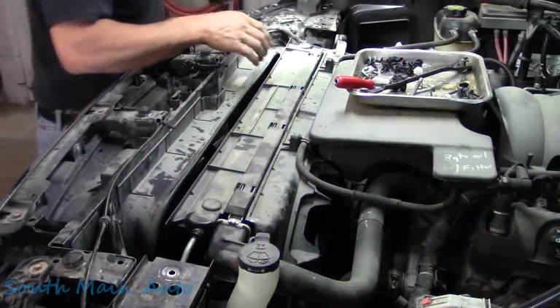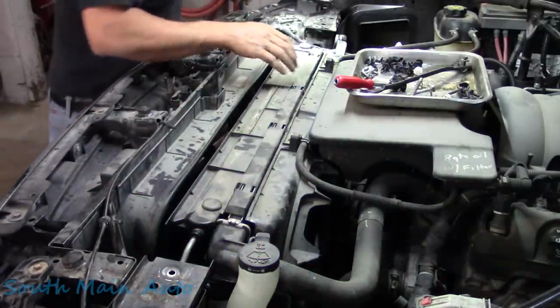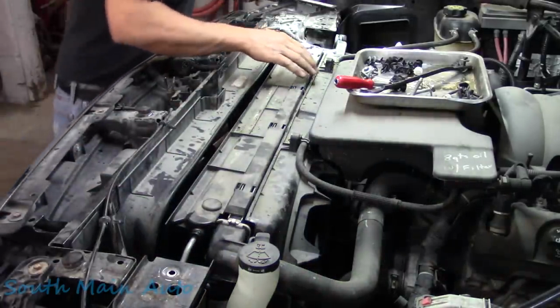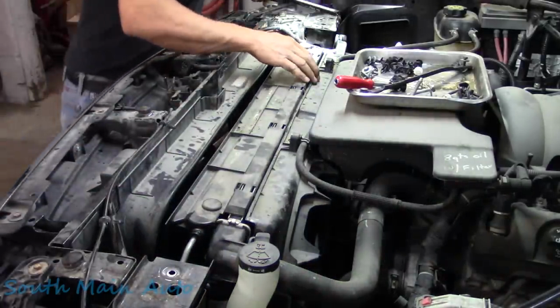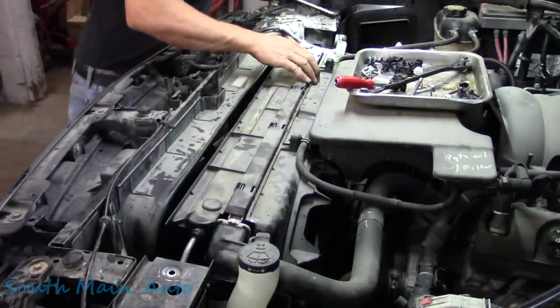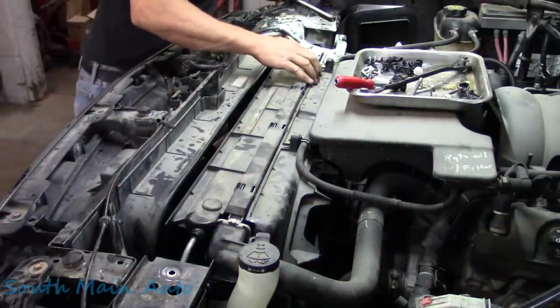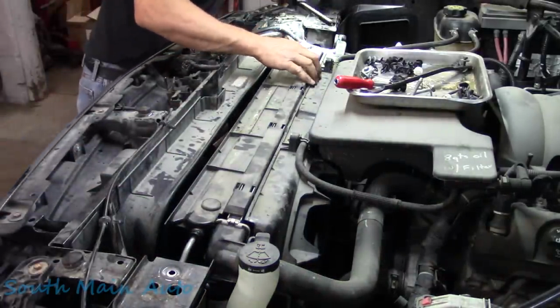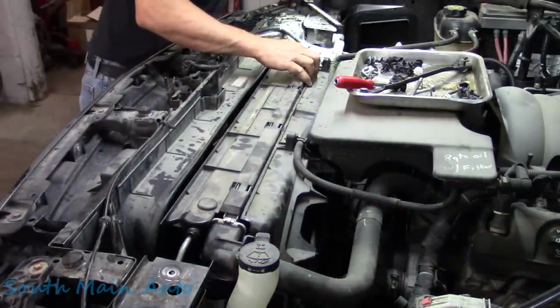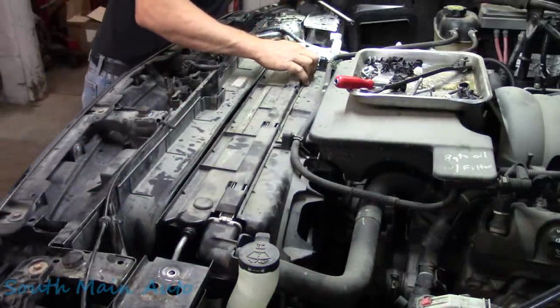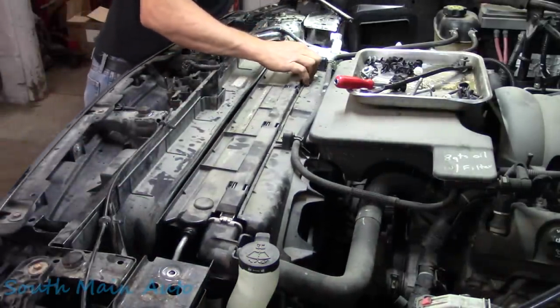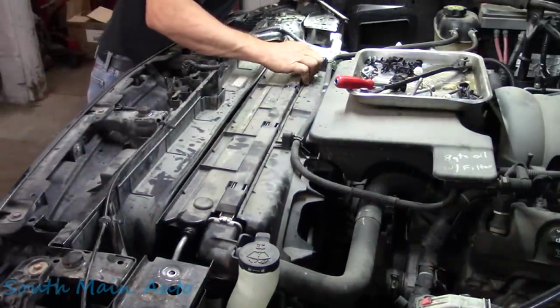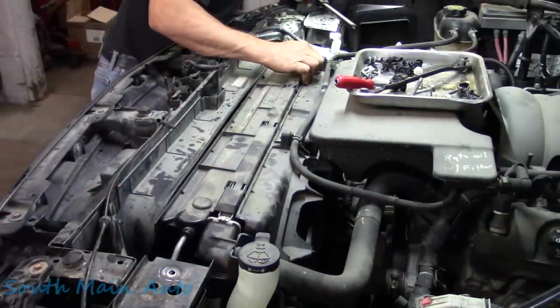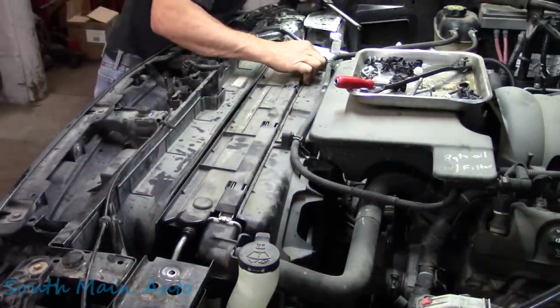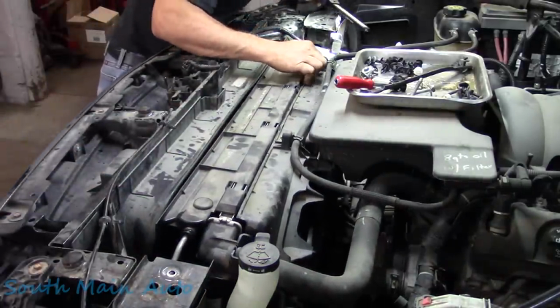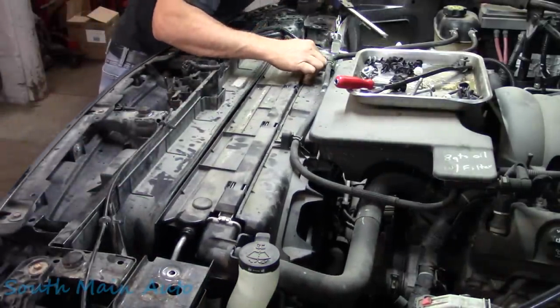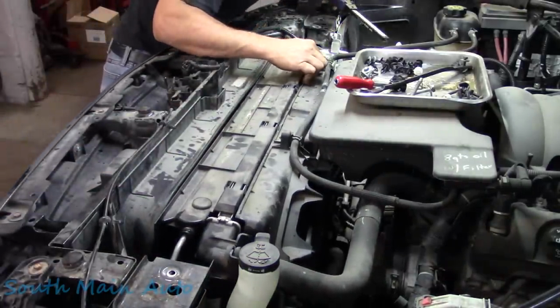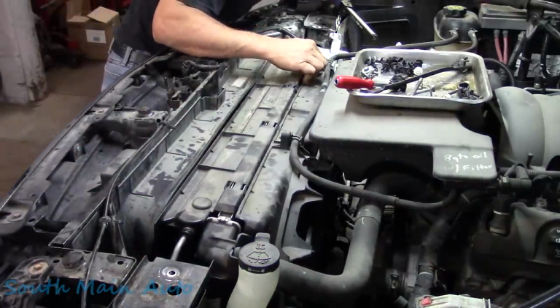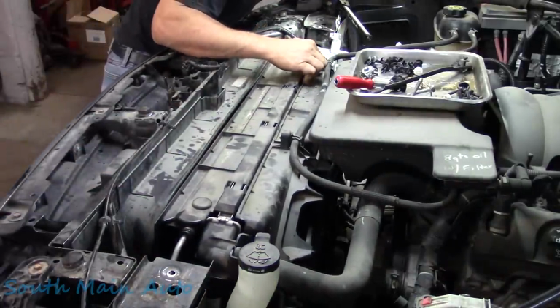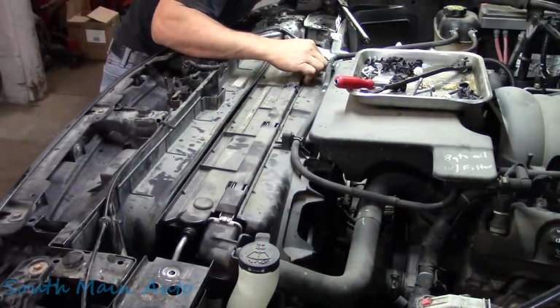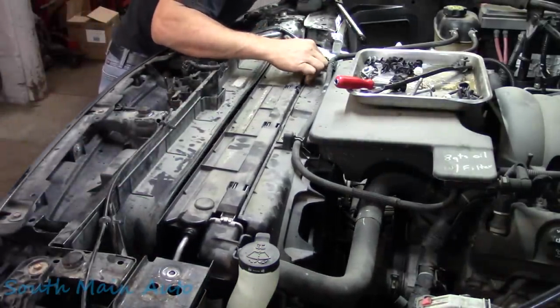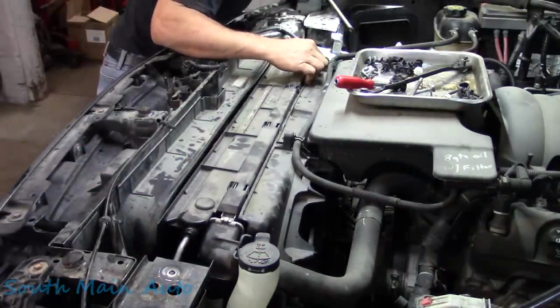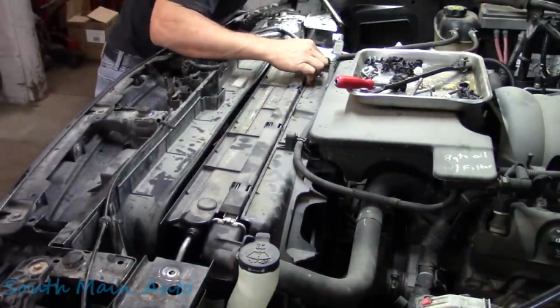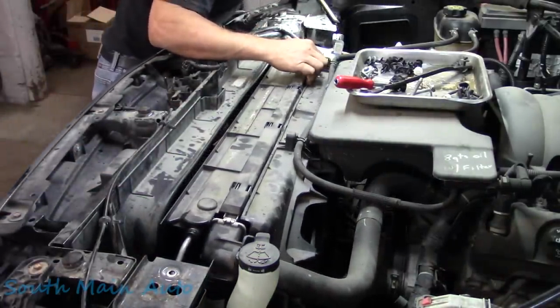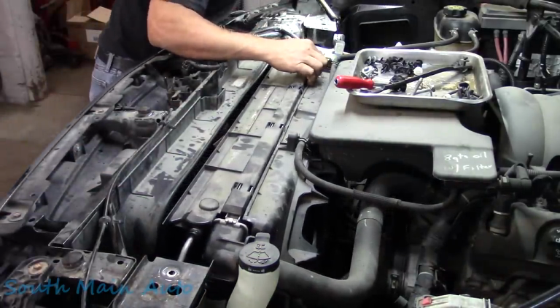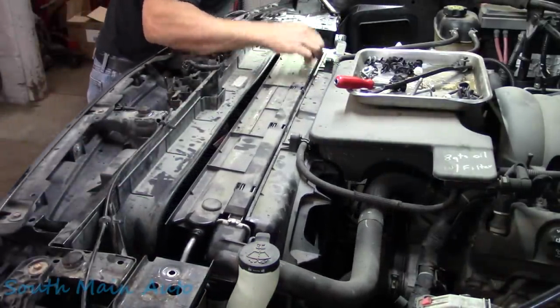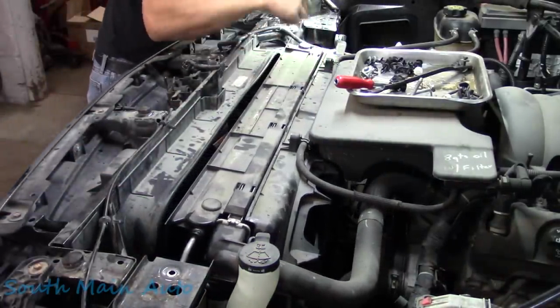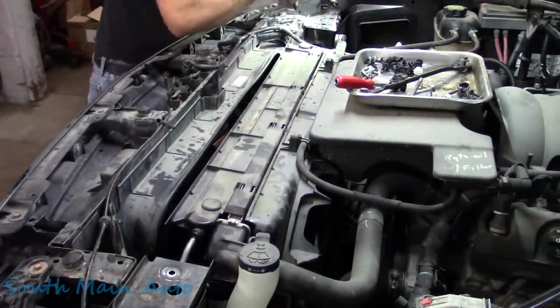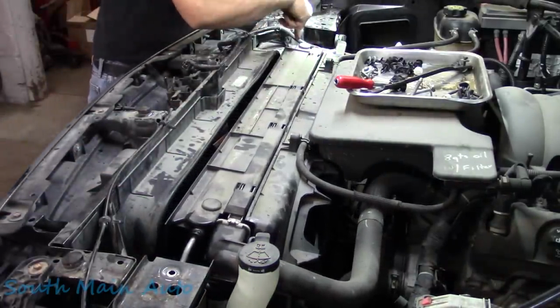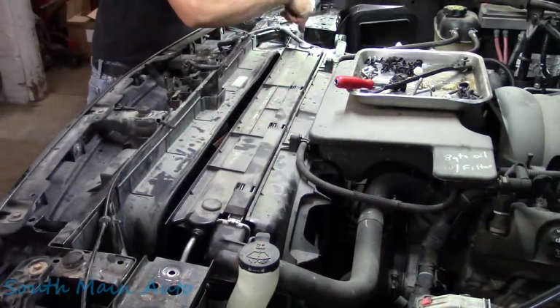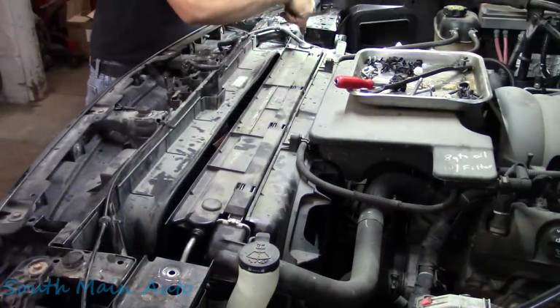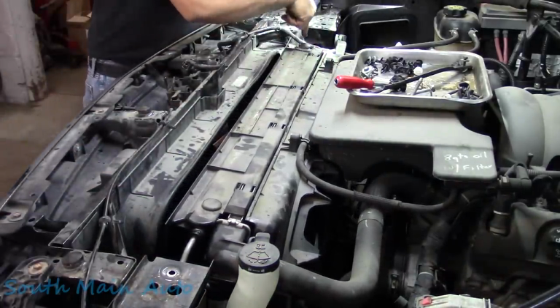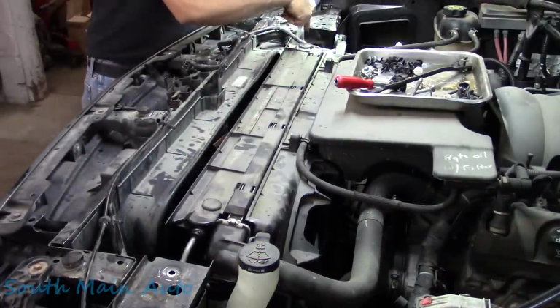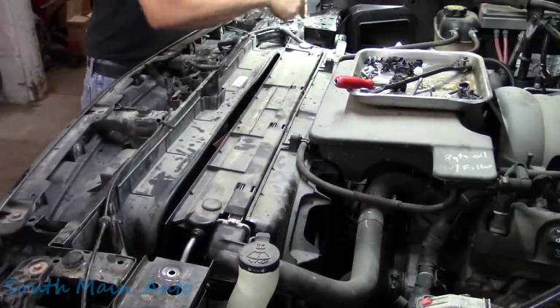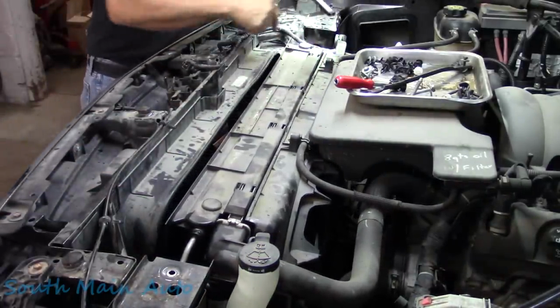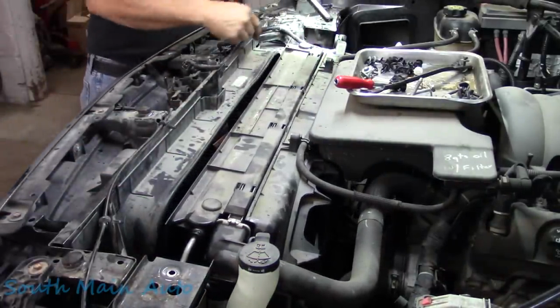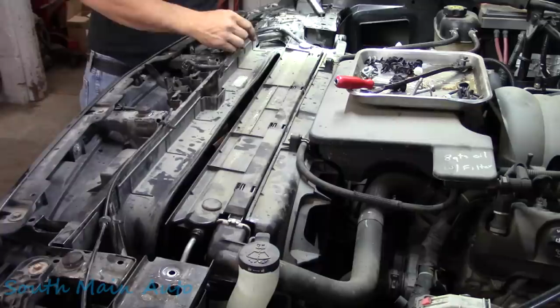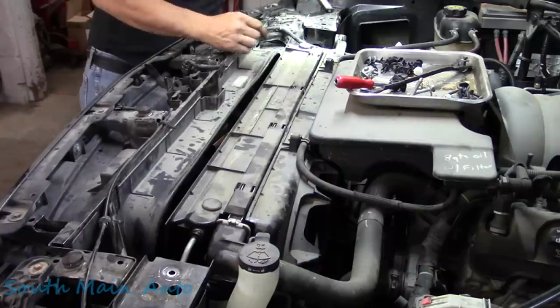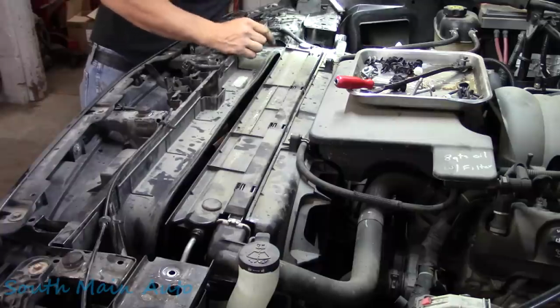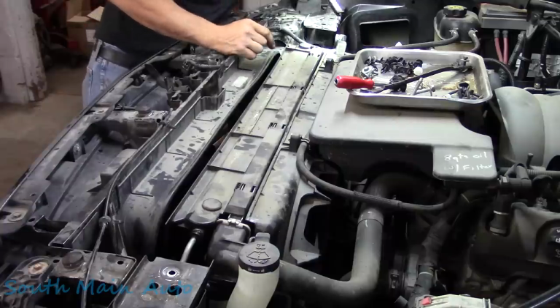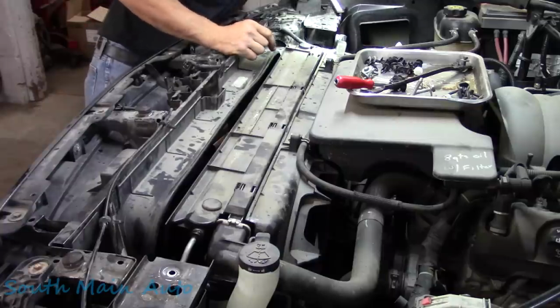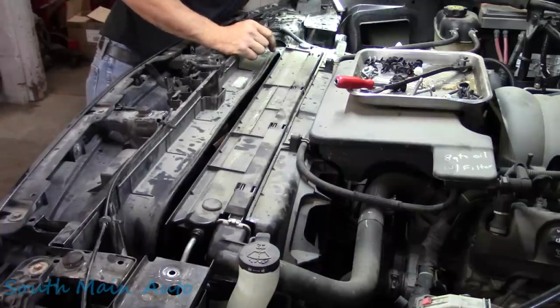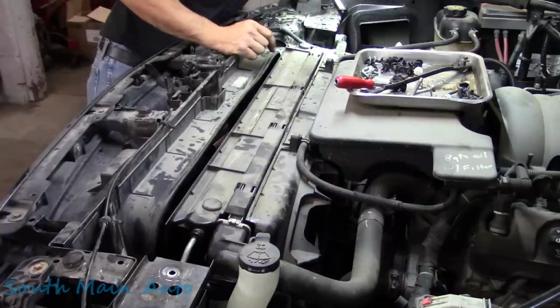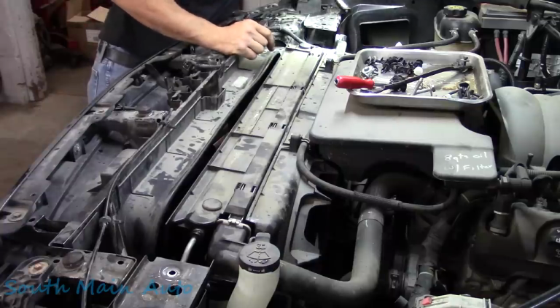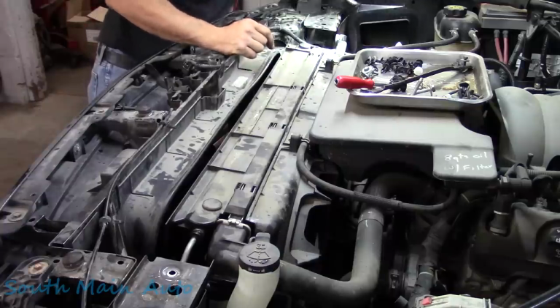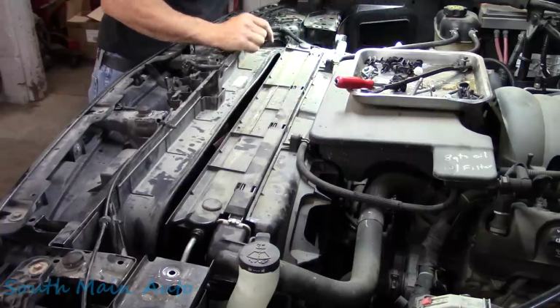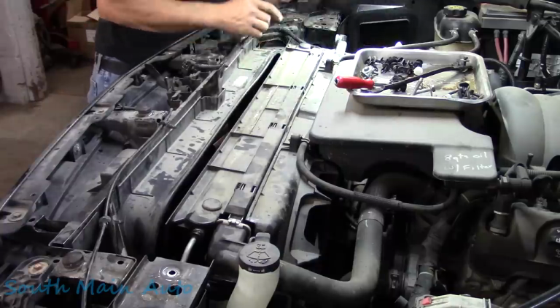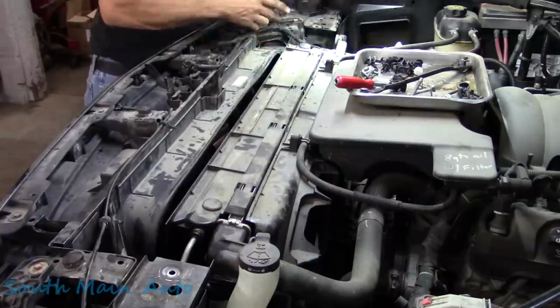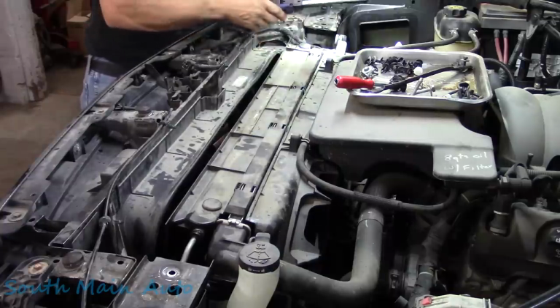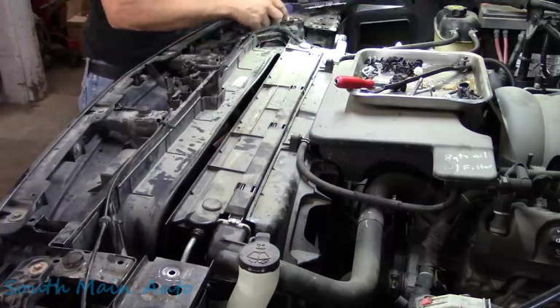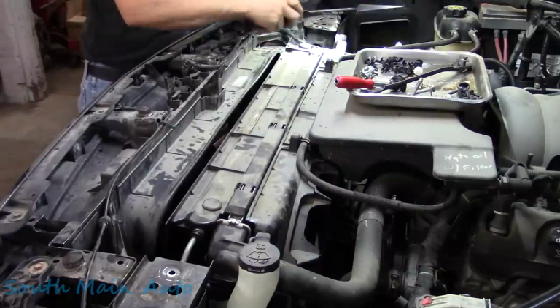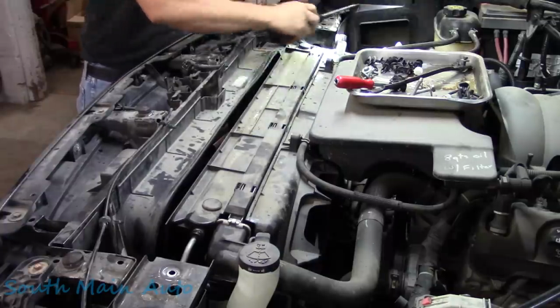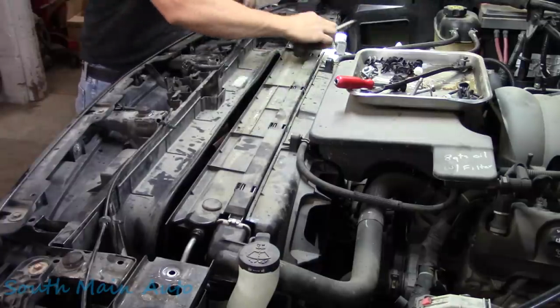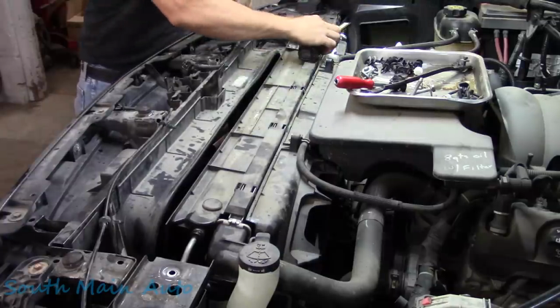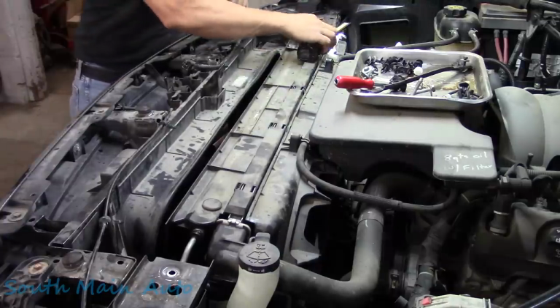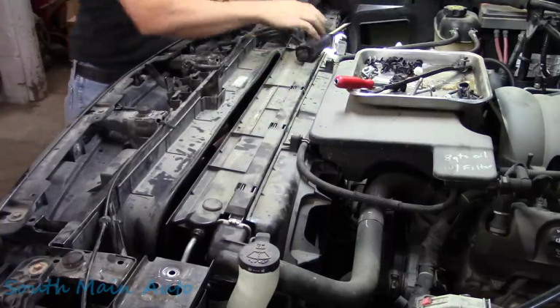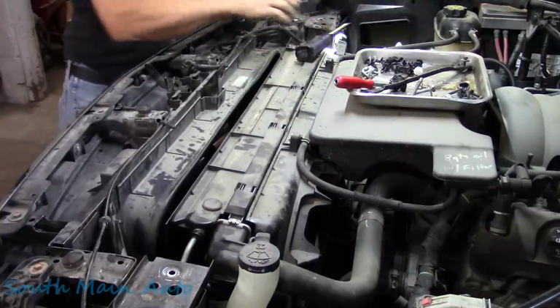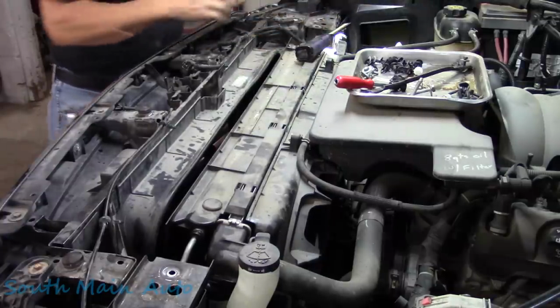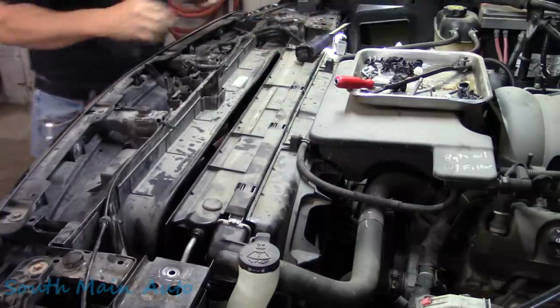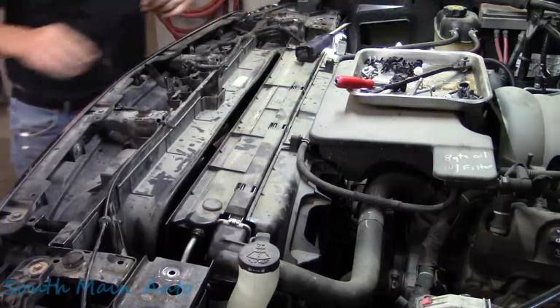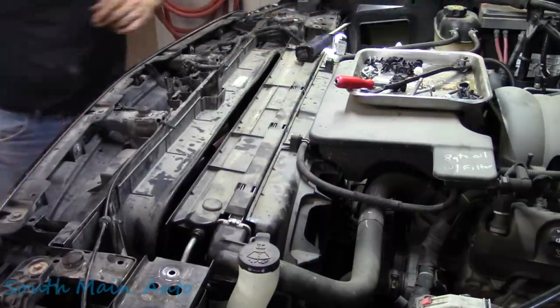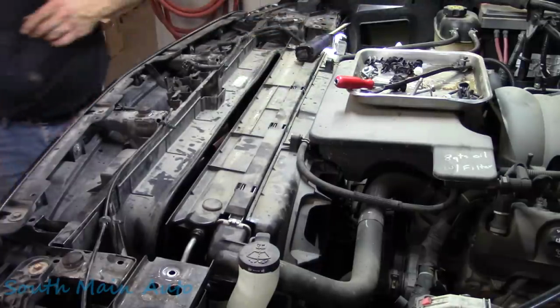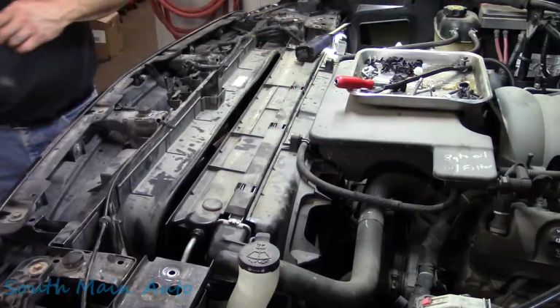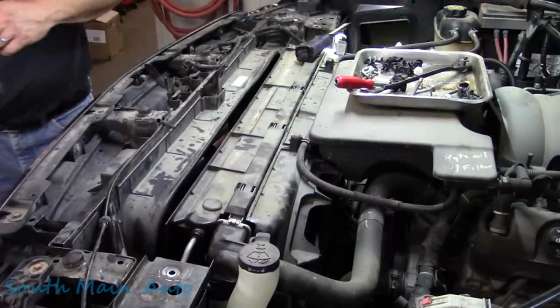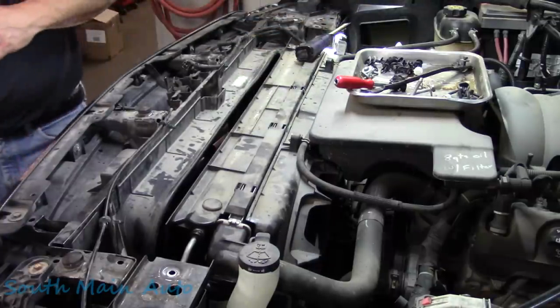We've got to do the classic reach down and tighten that AC line bolt back up down there.